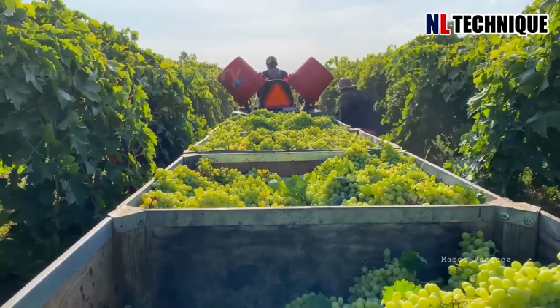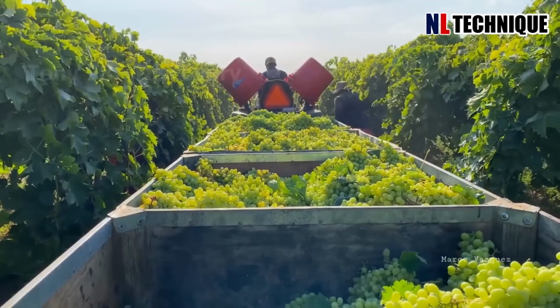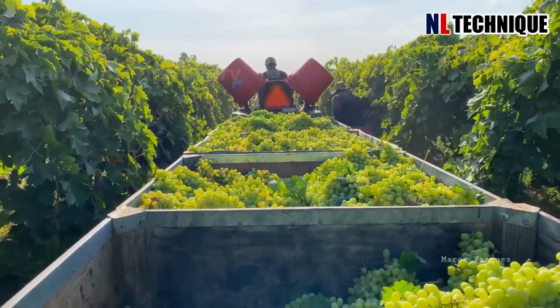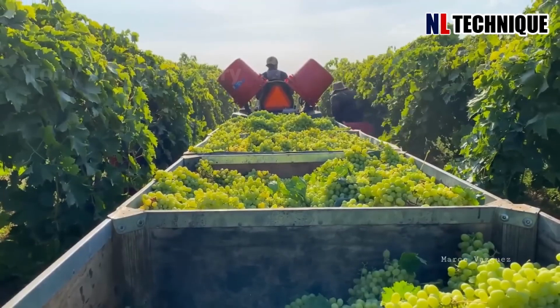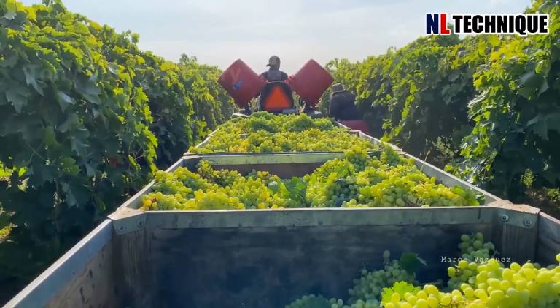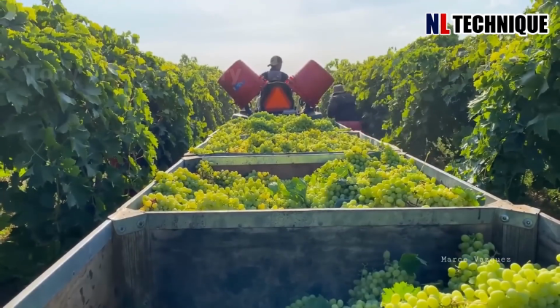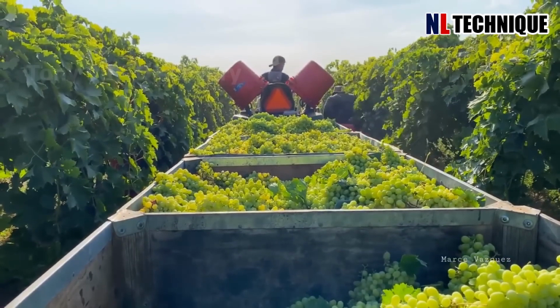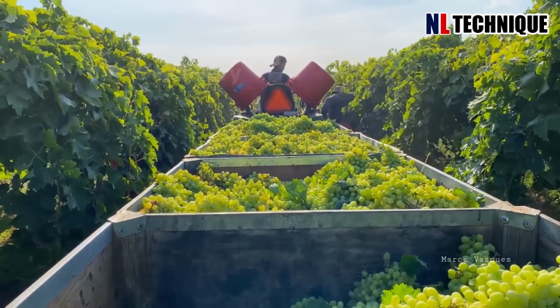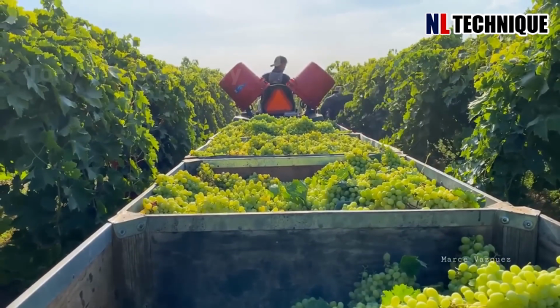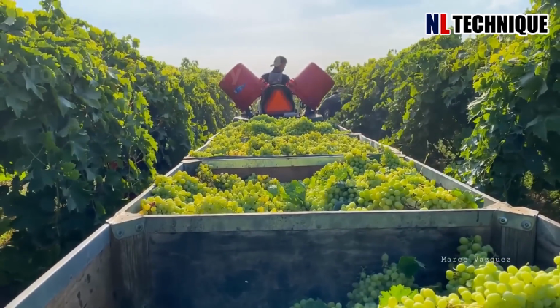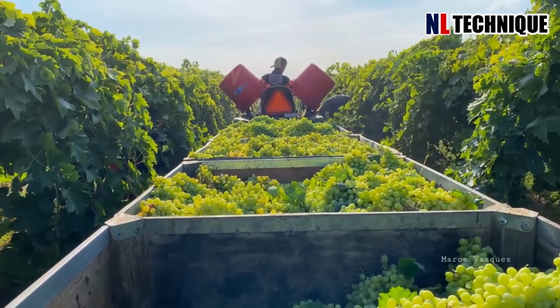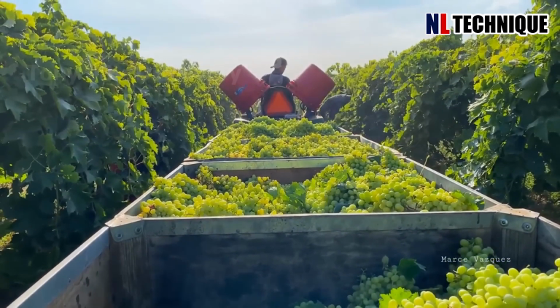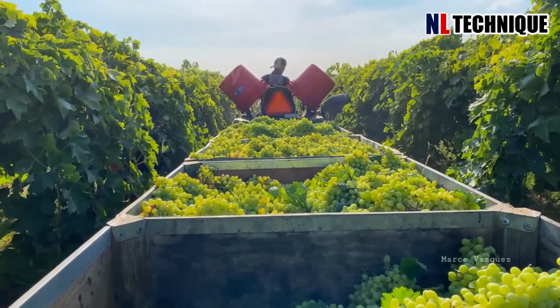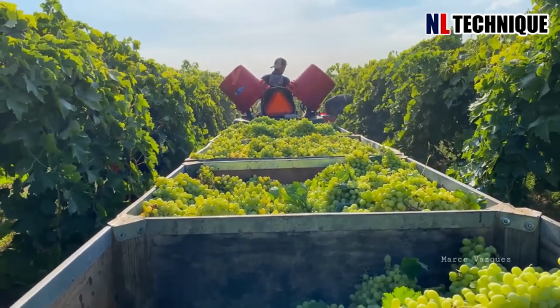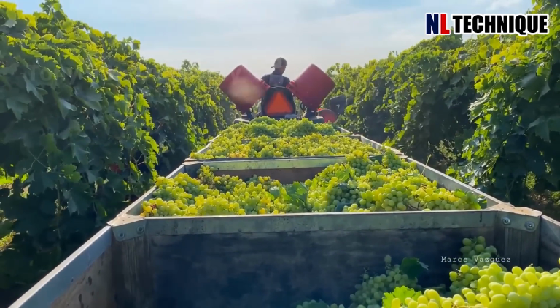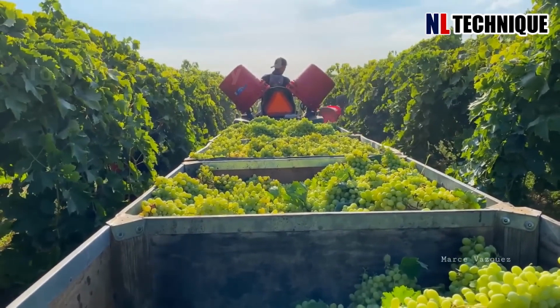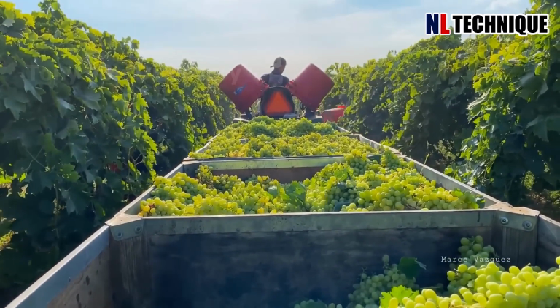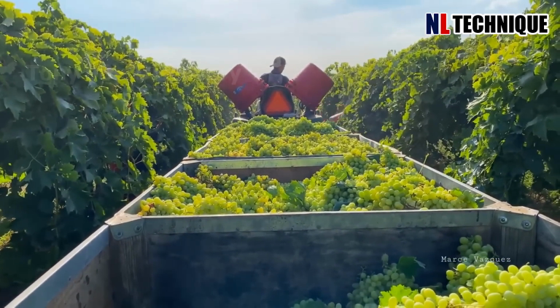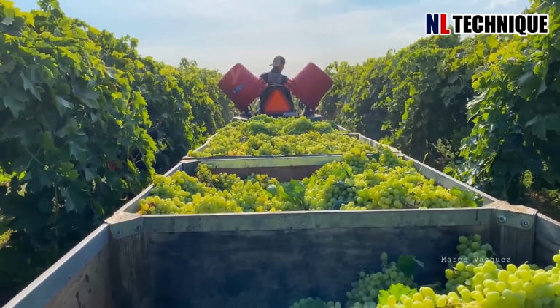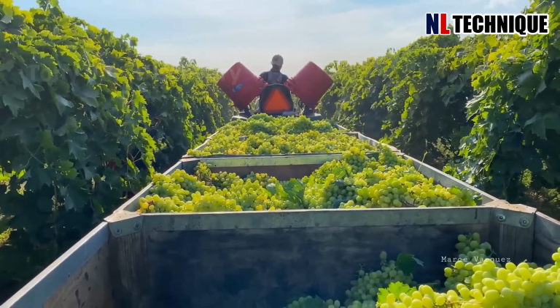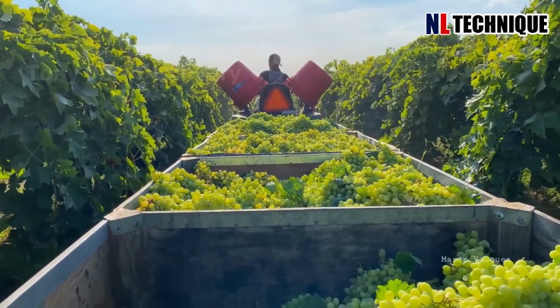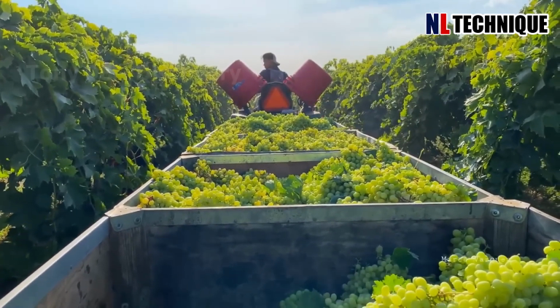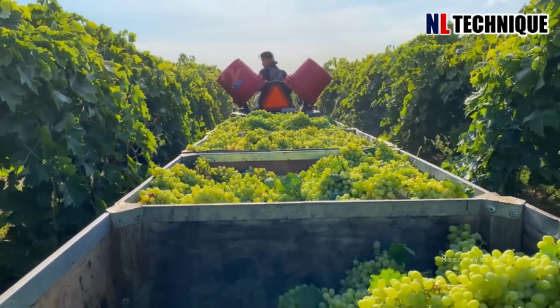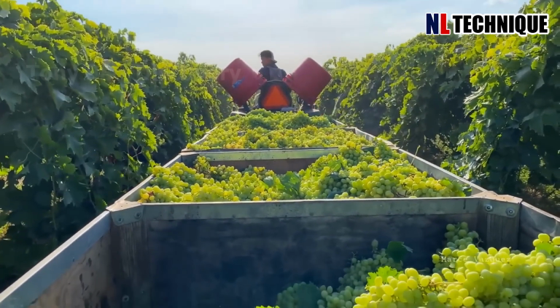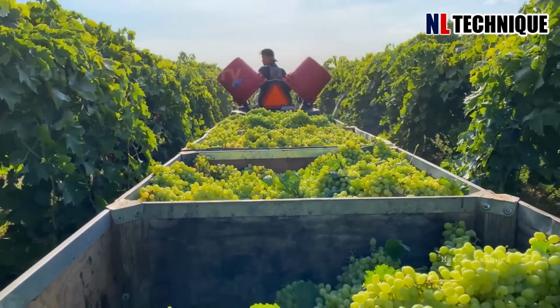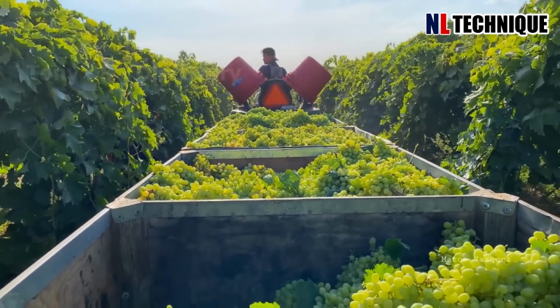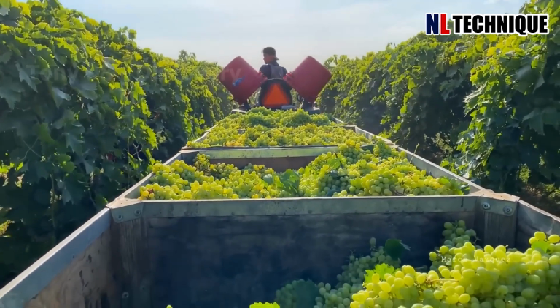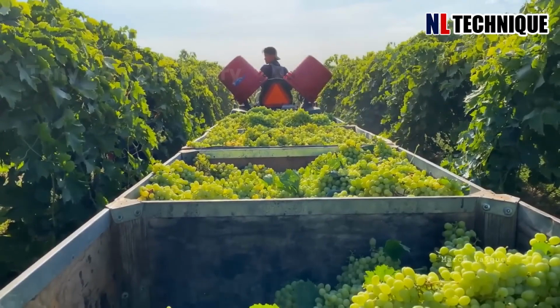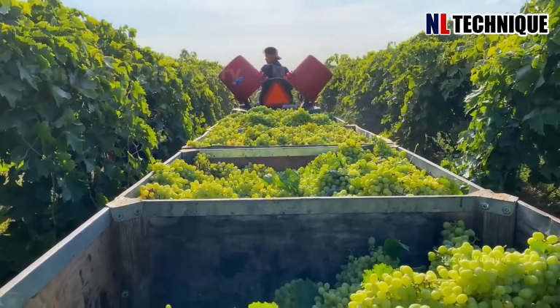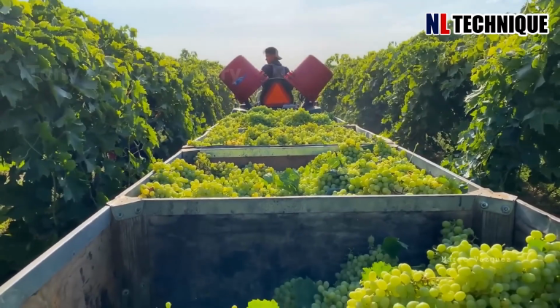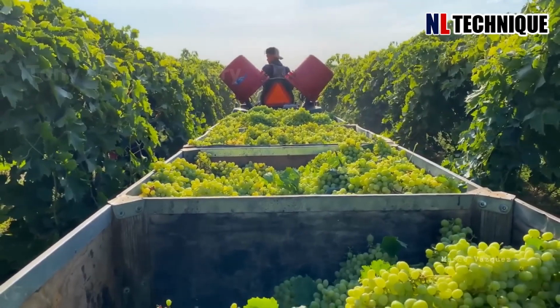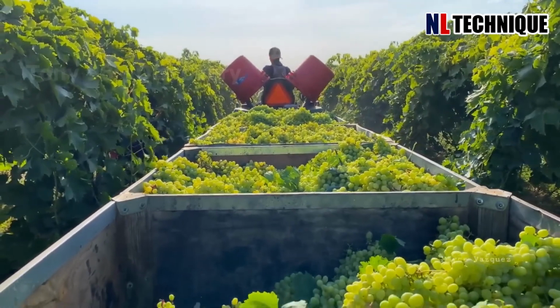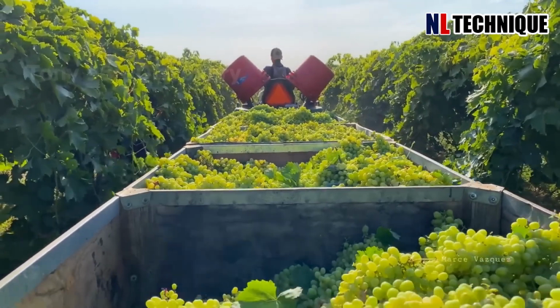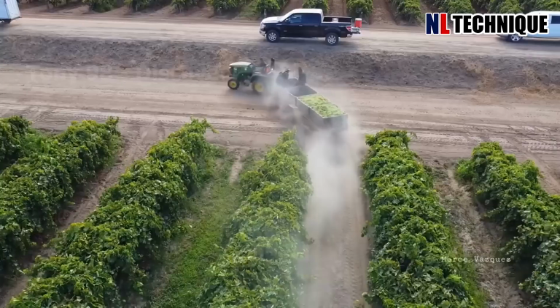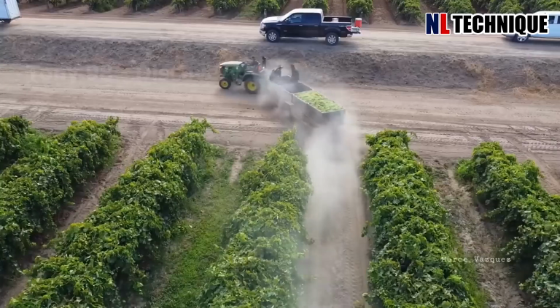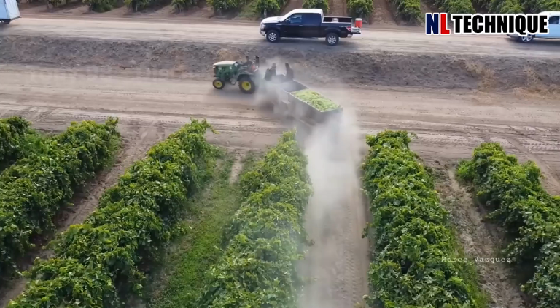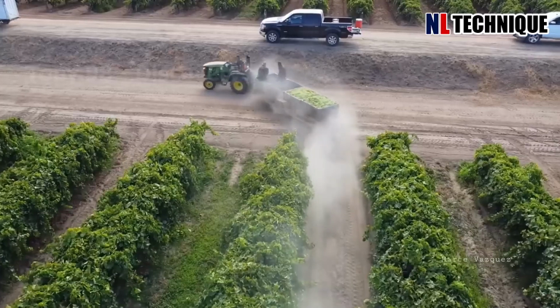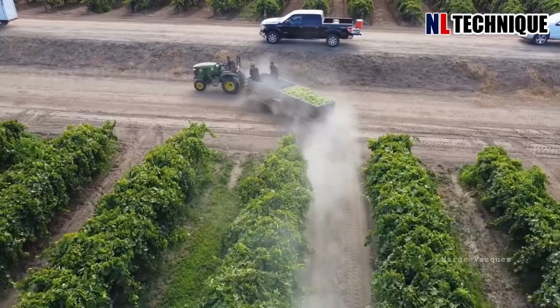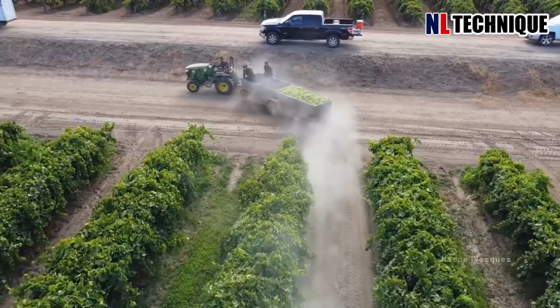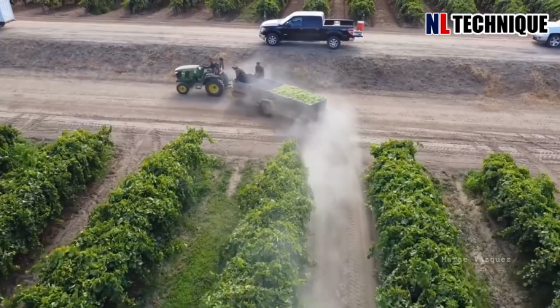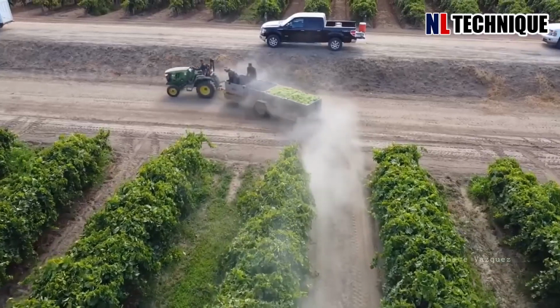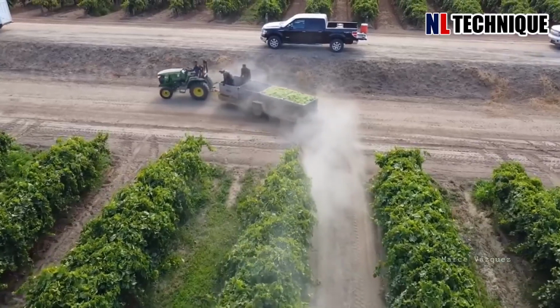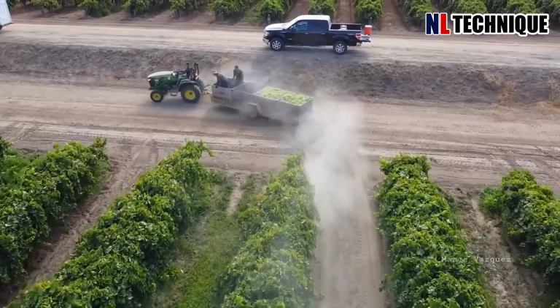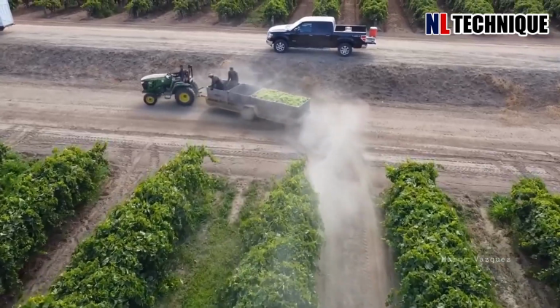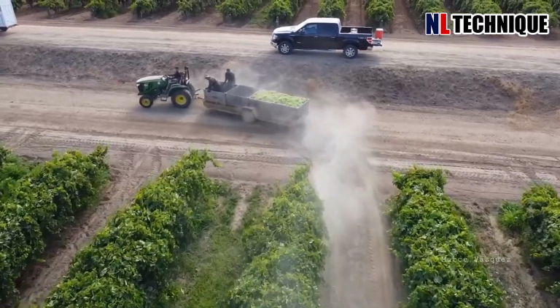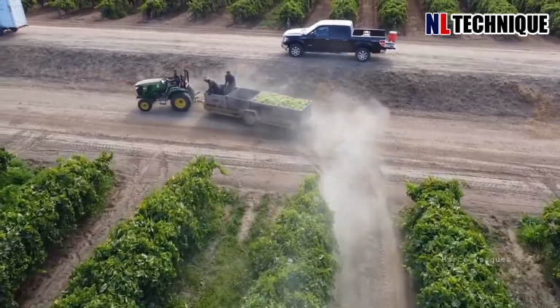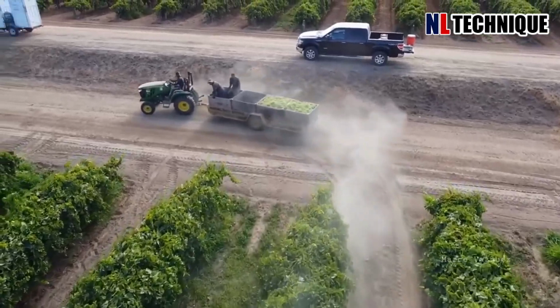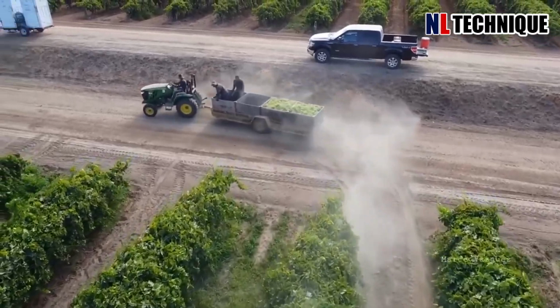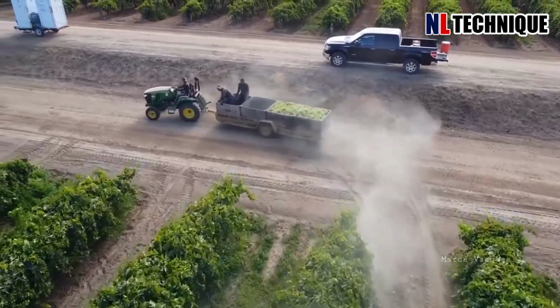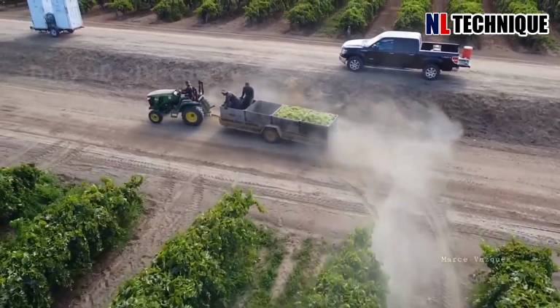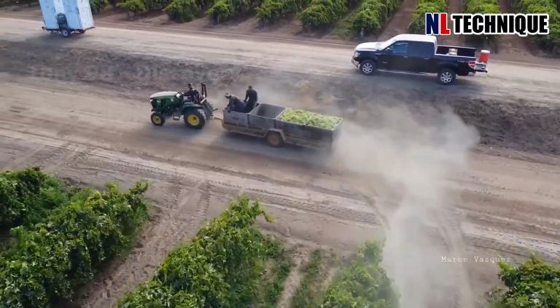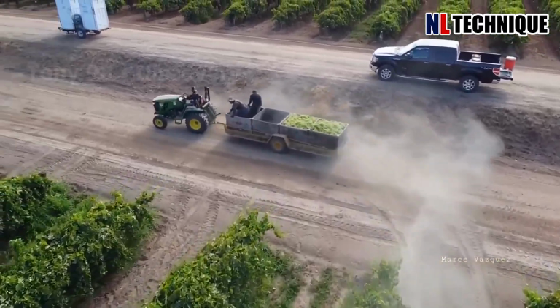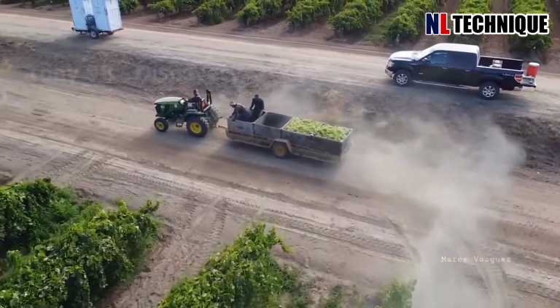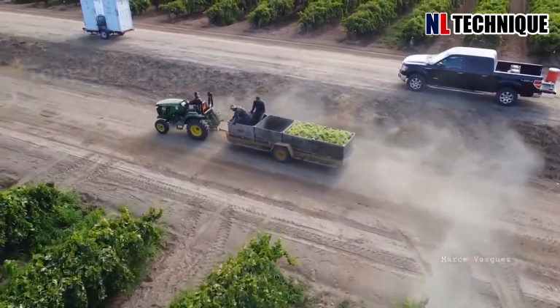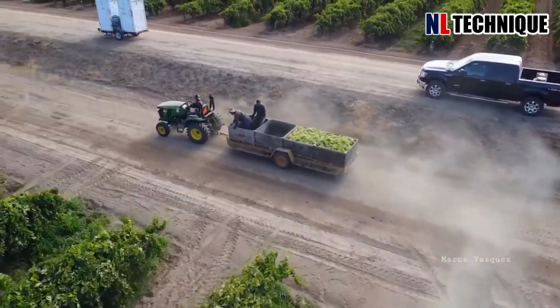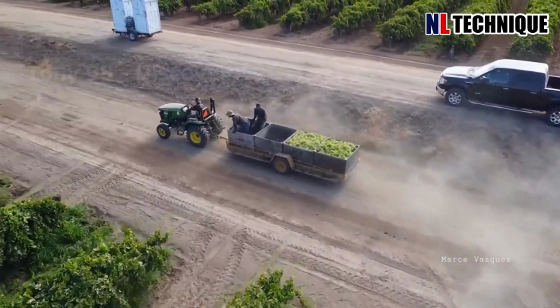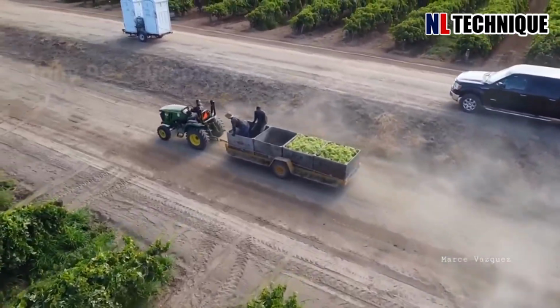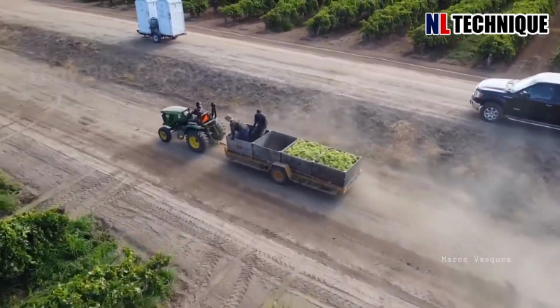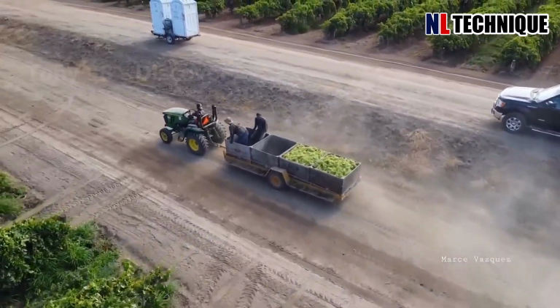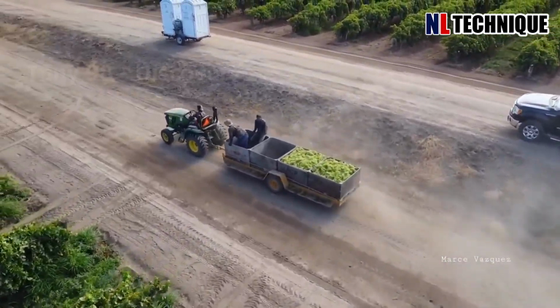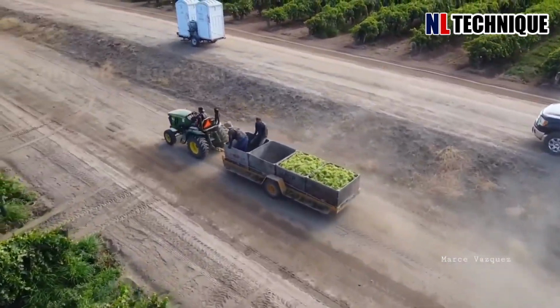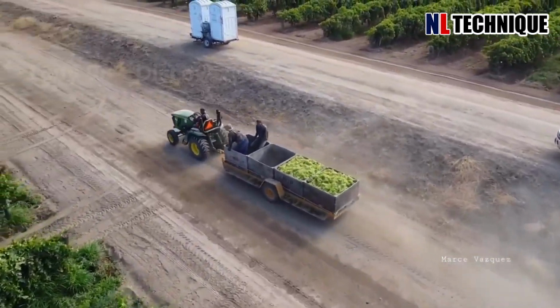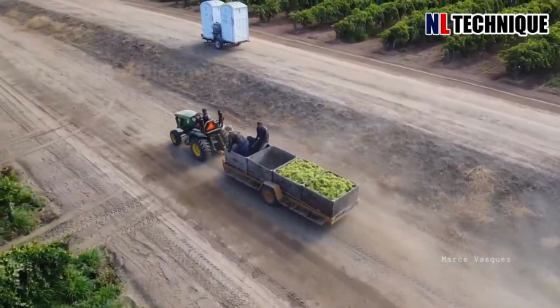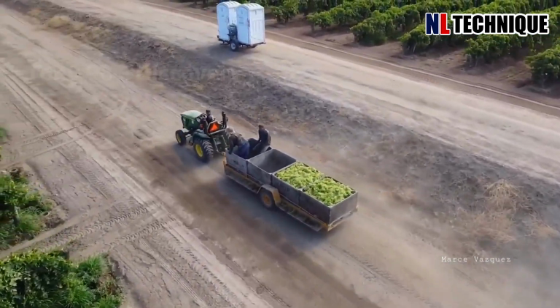As the machine moves along the rows, crates filled with the freshly-picked grapes are ready for transportation to the winery.